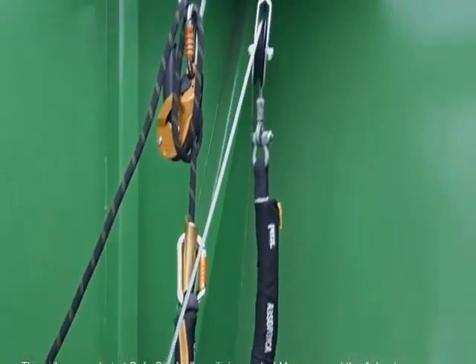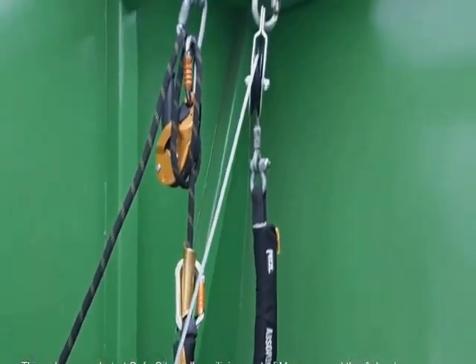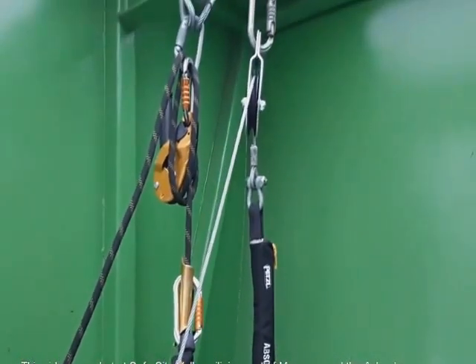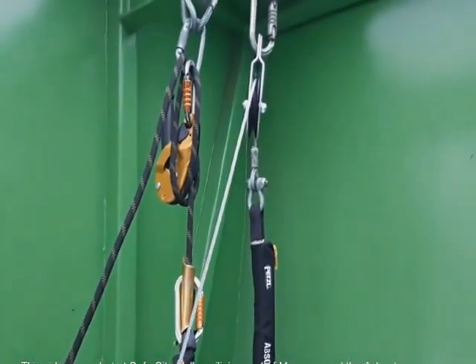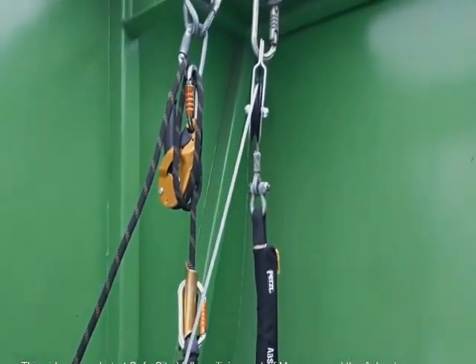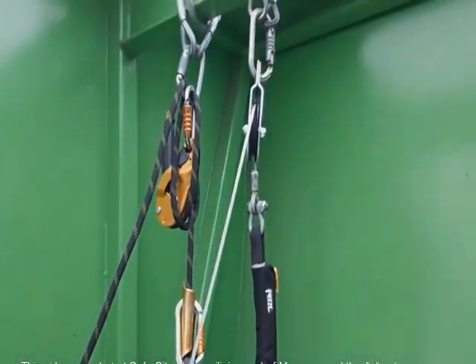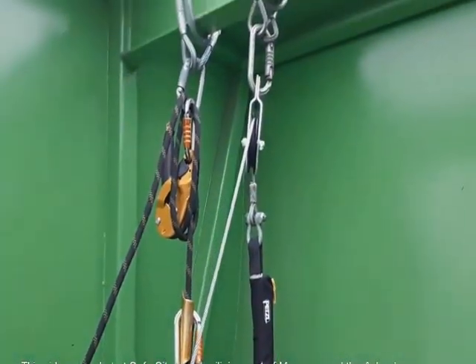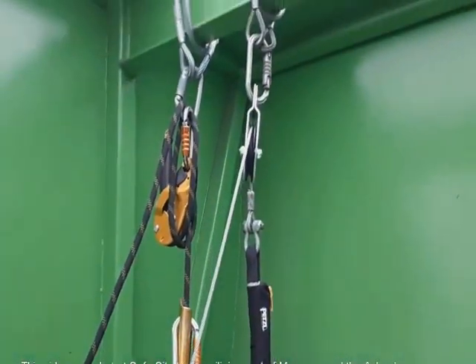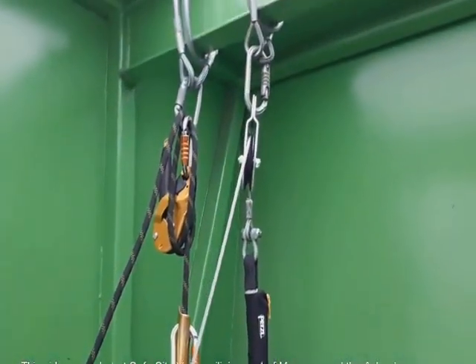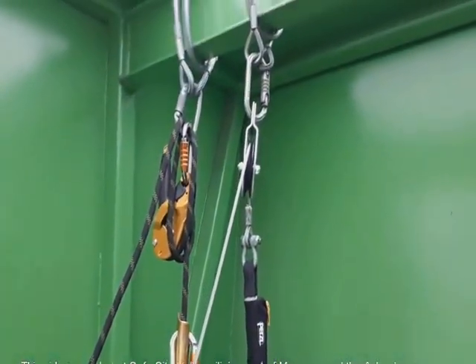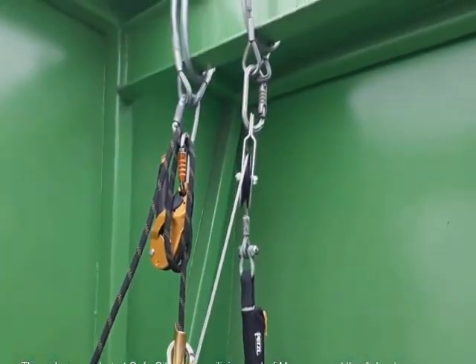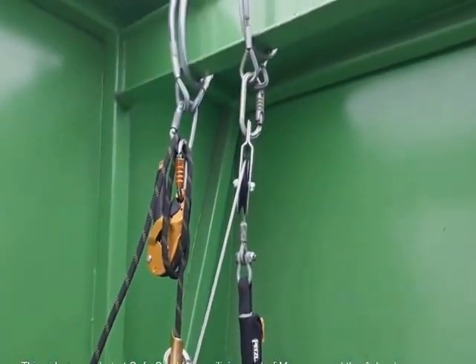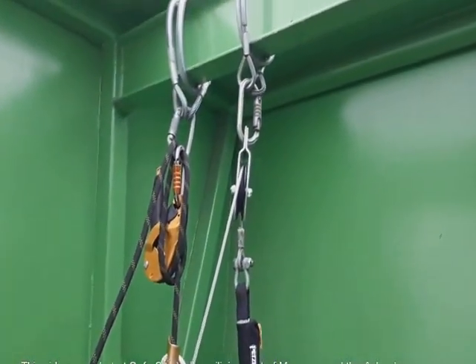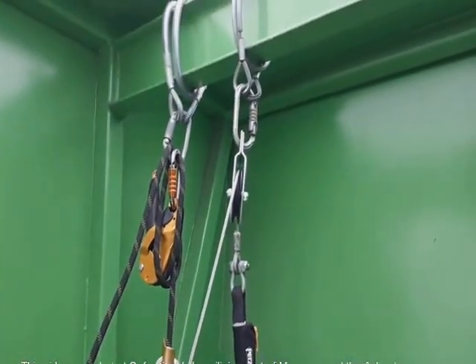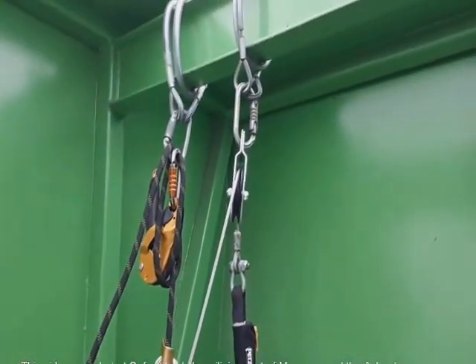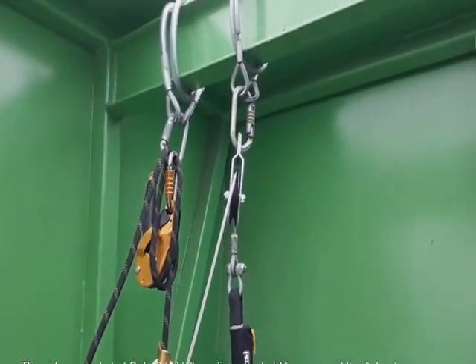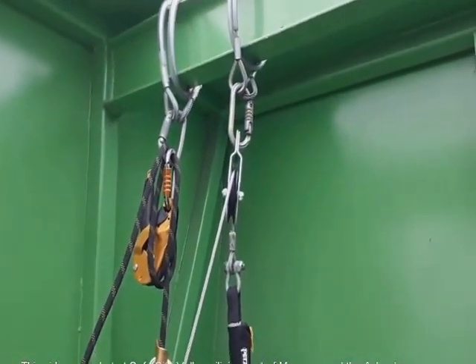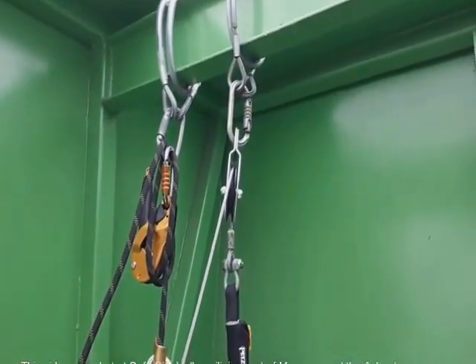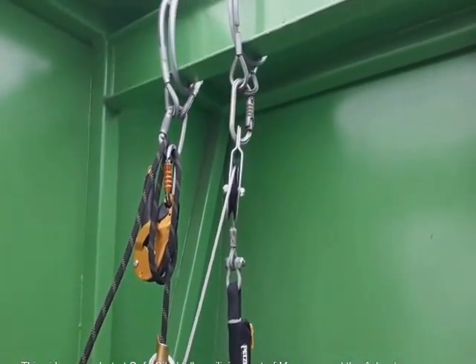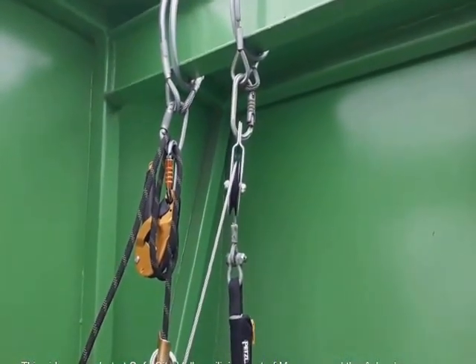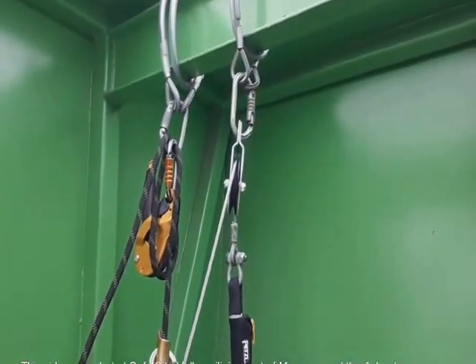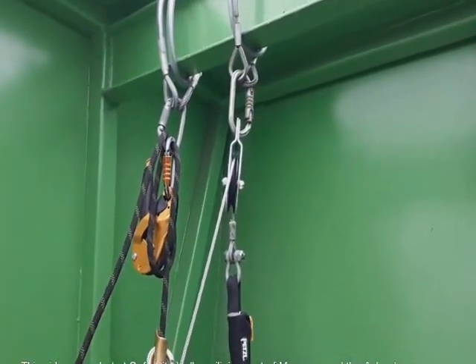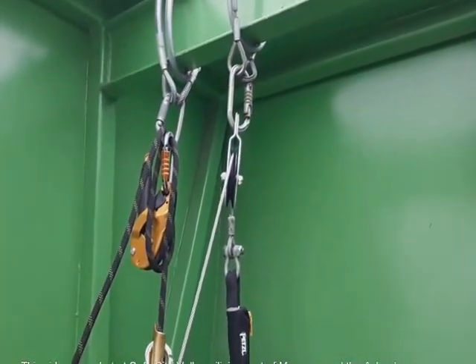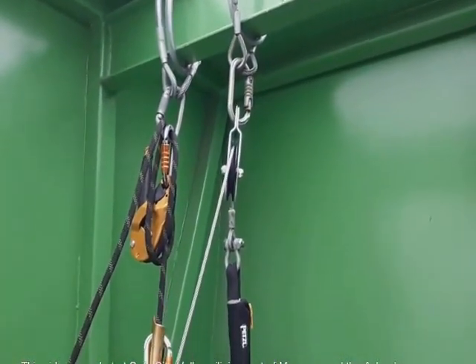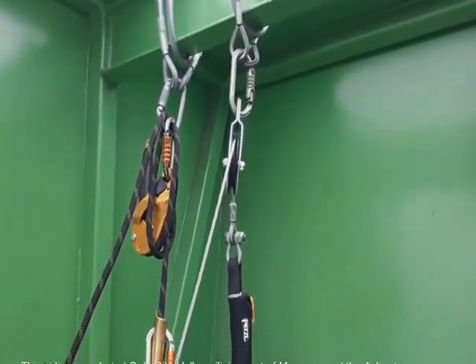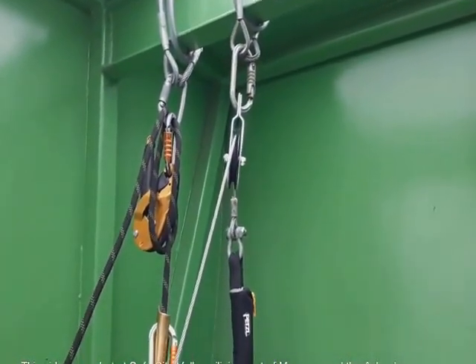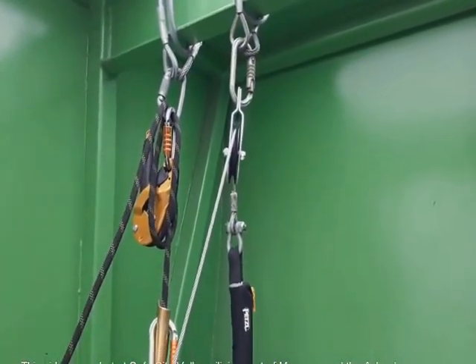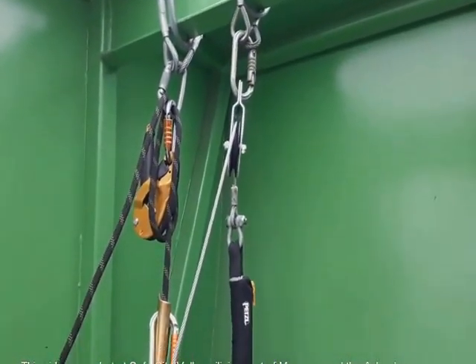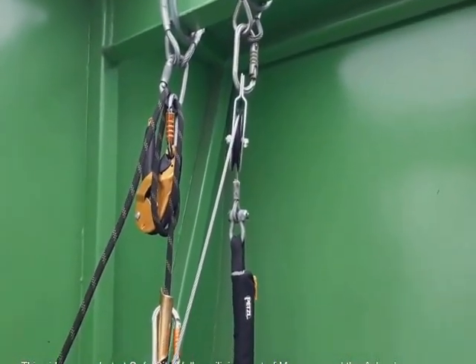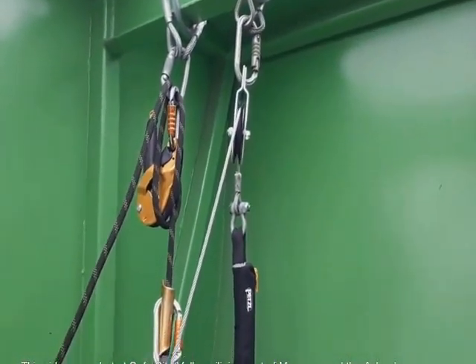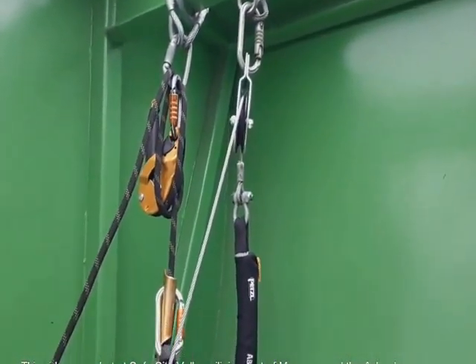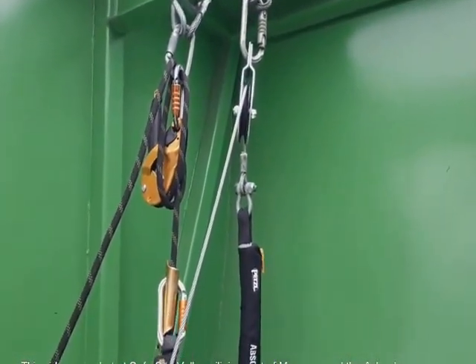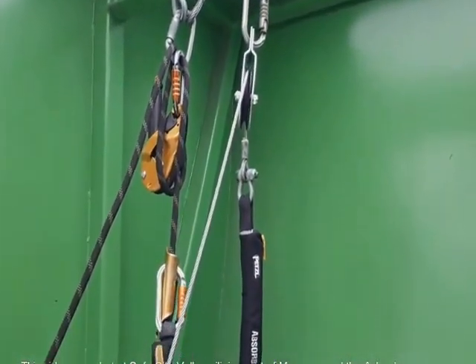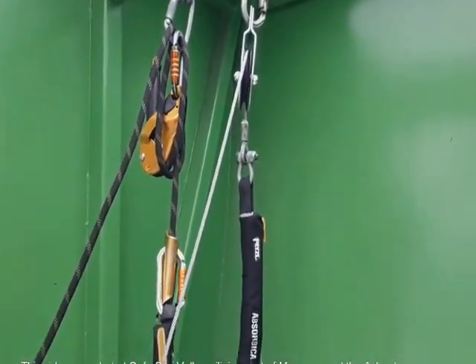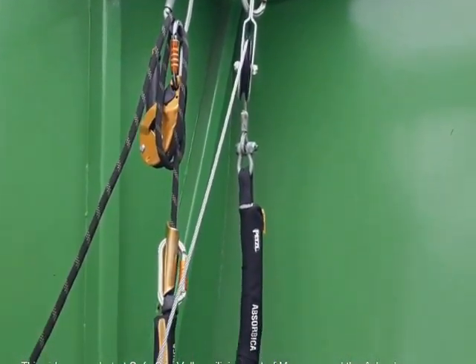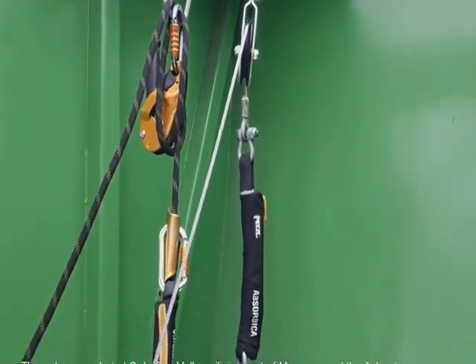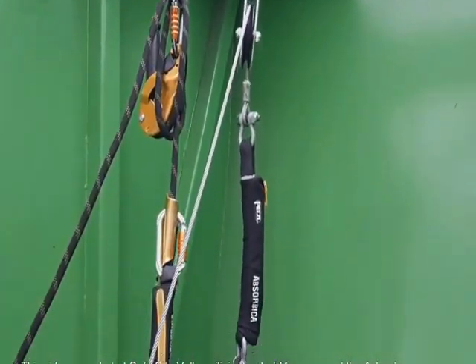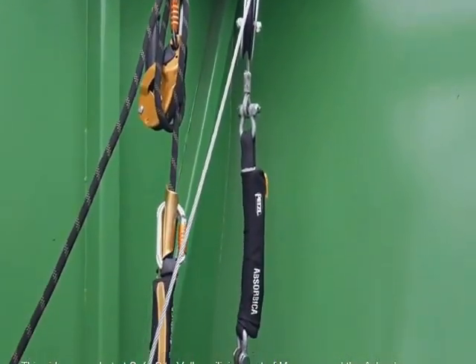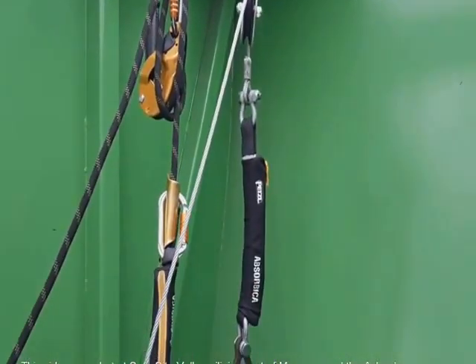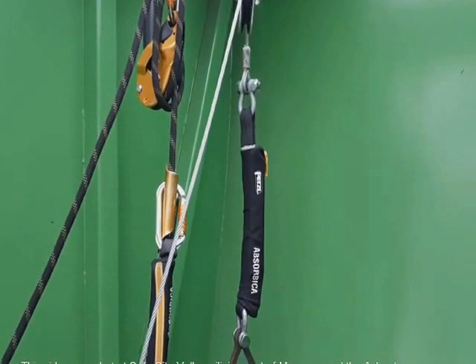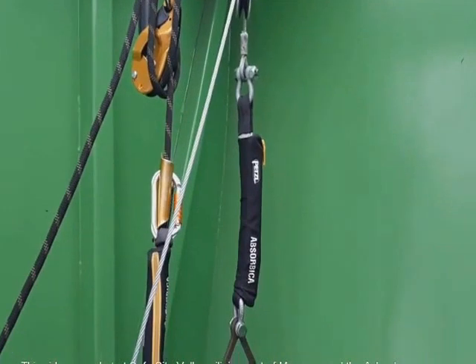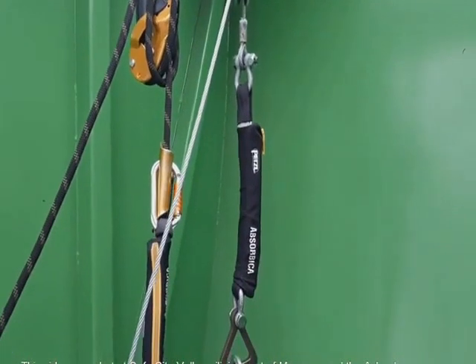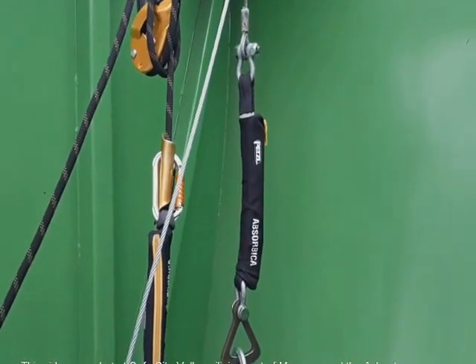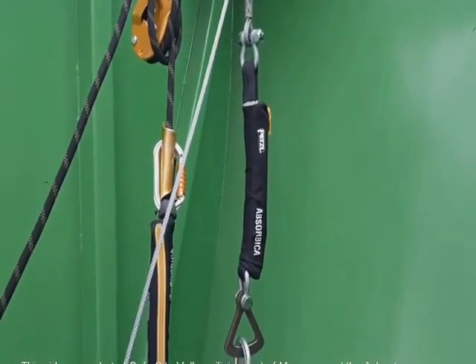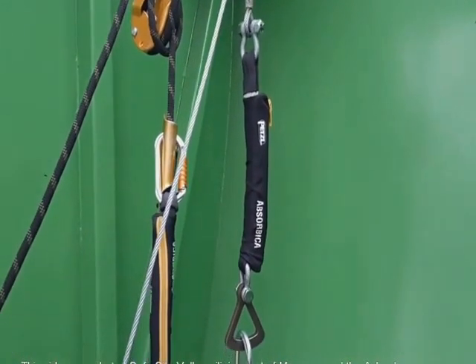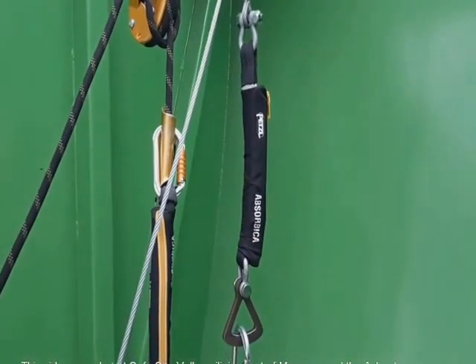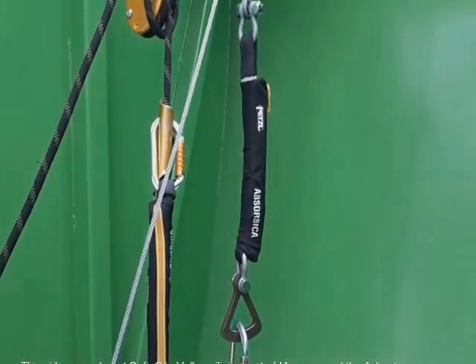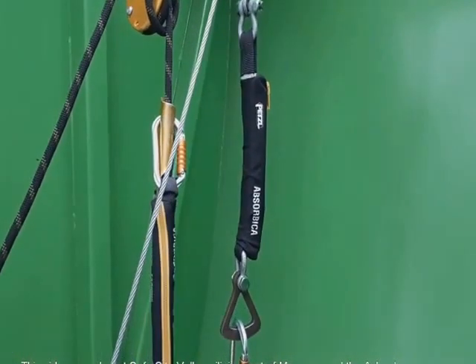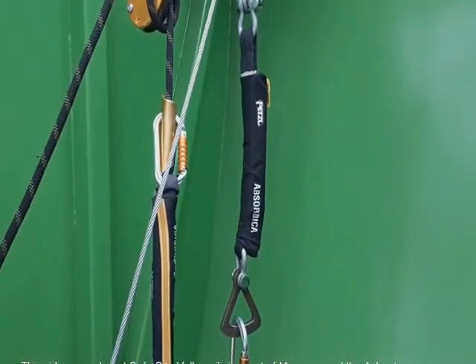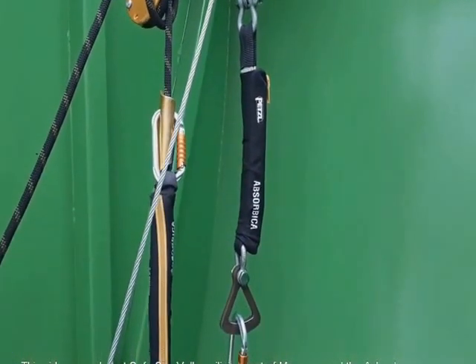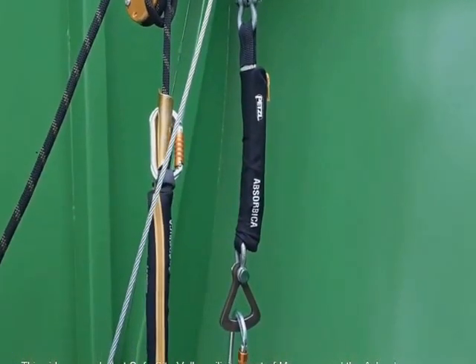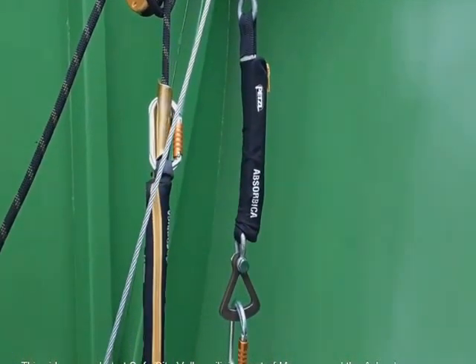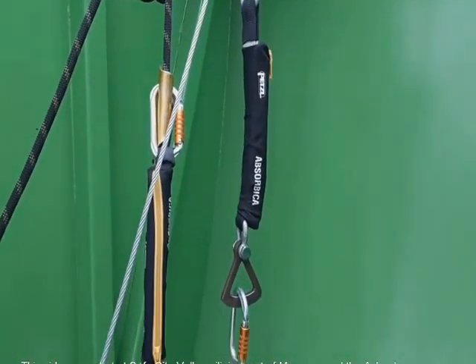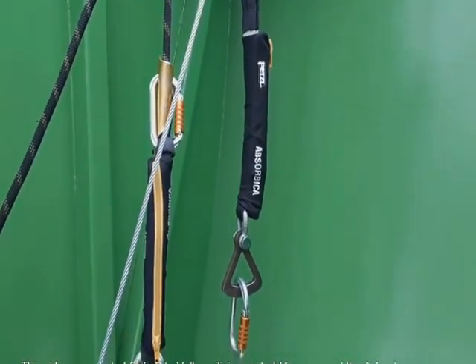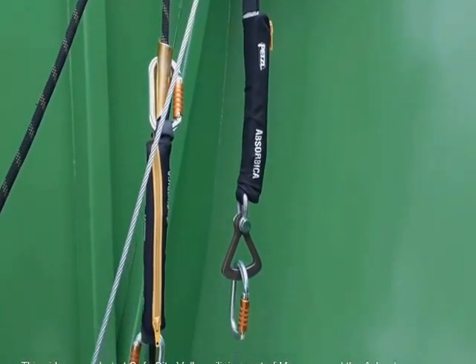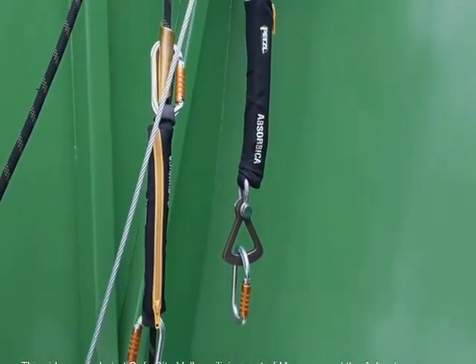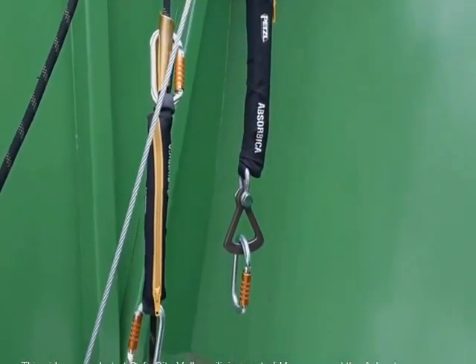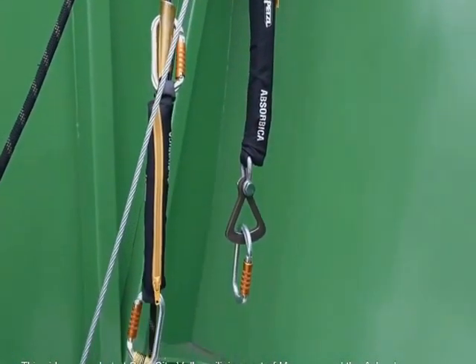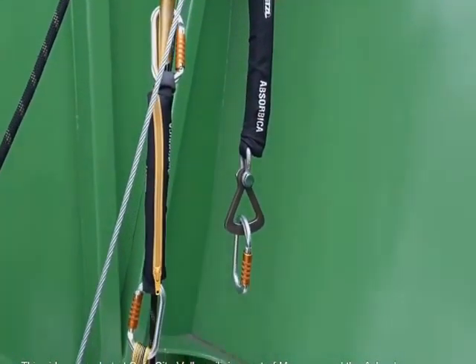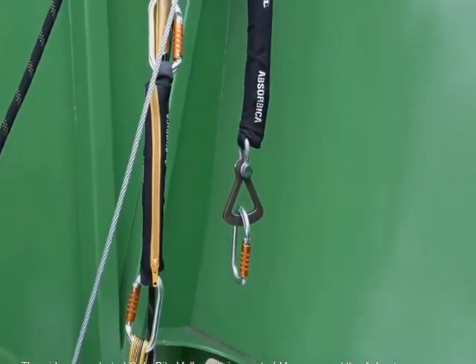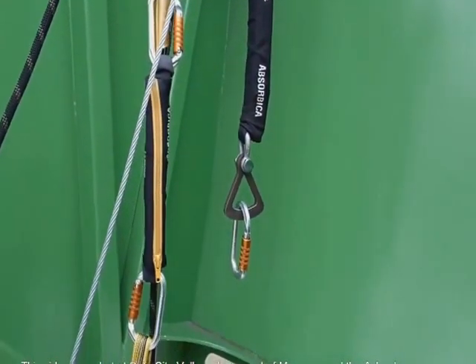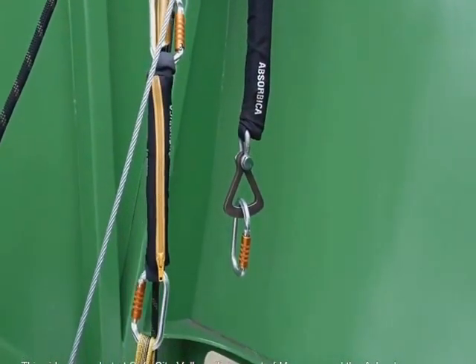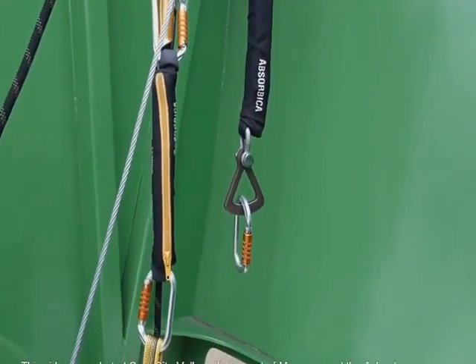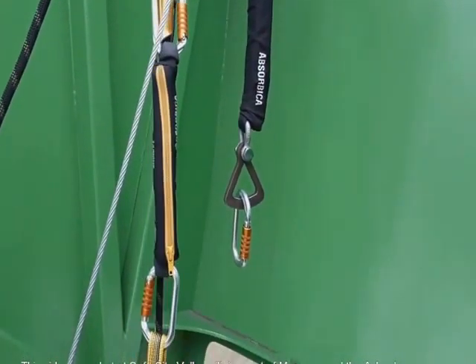For the purpose of this demonstration we make use of a backup line for safety purposes. No such line will be present during a real-life evacuation.